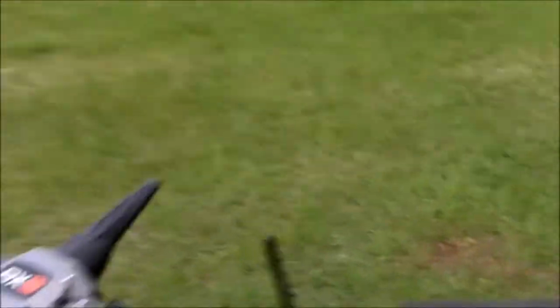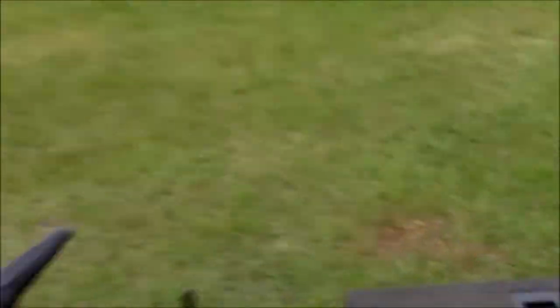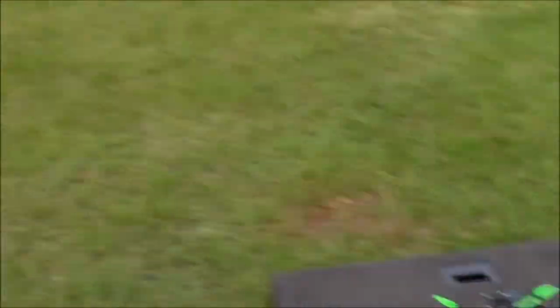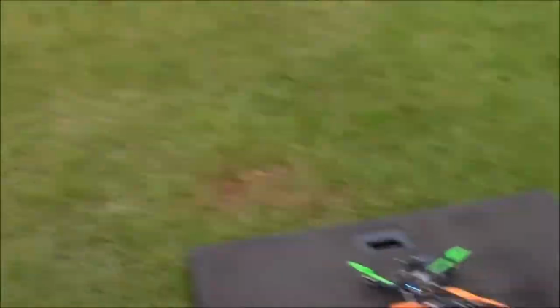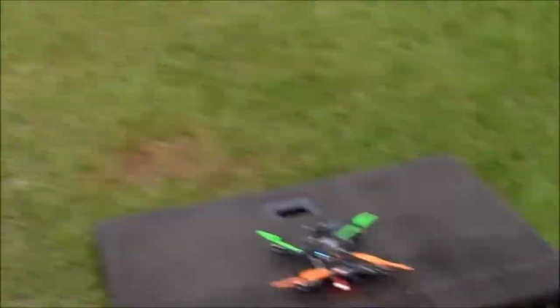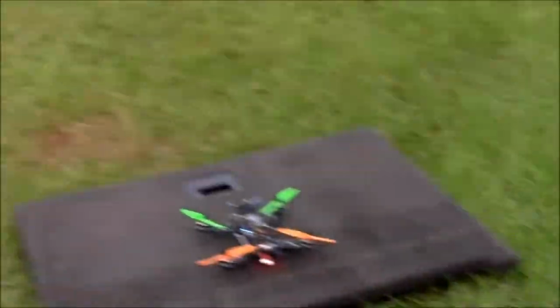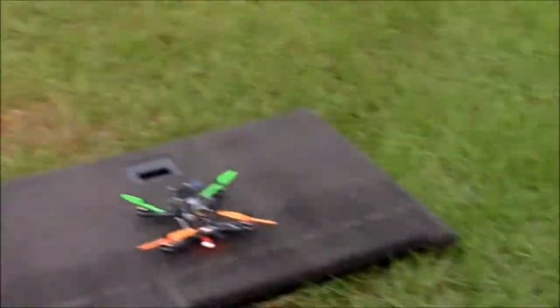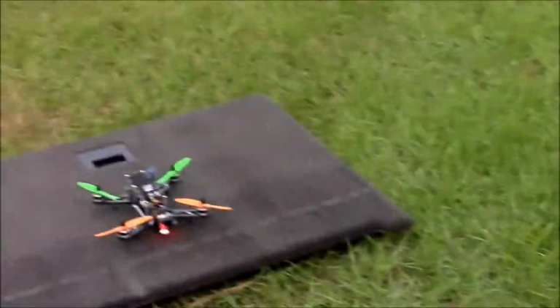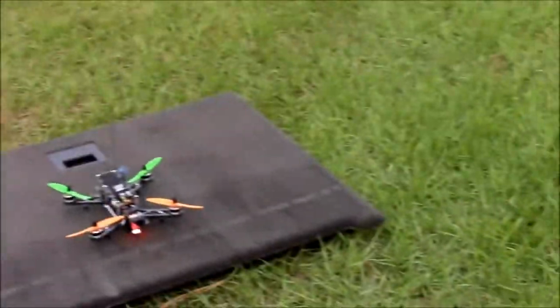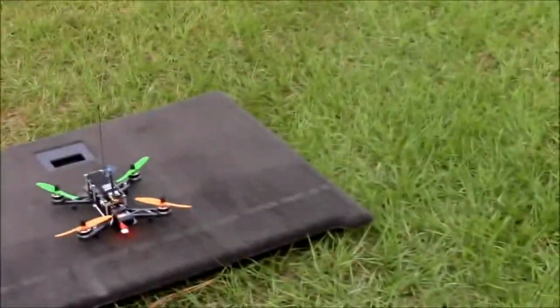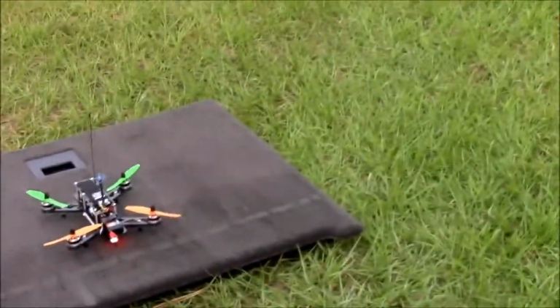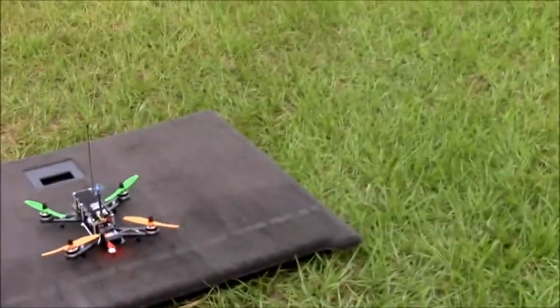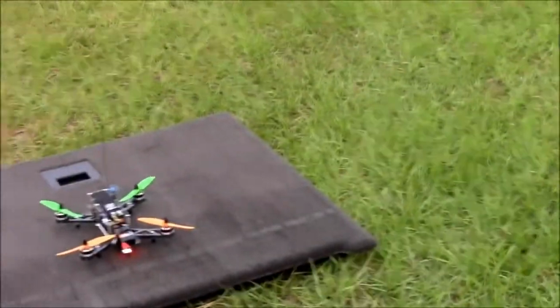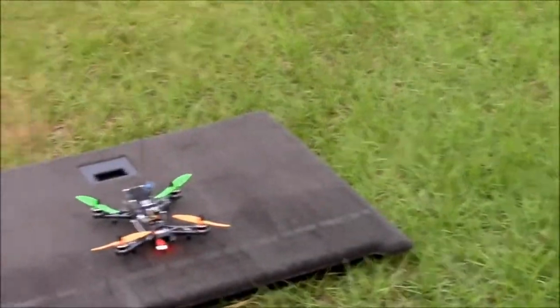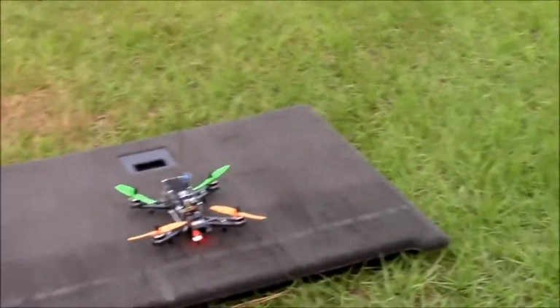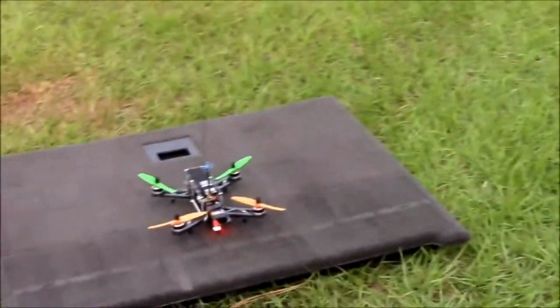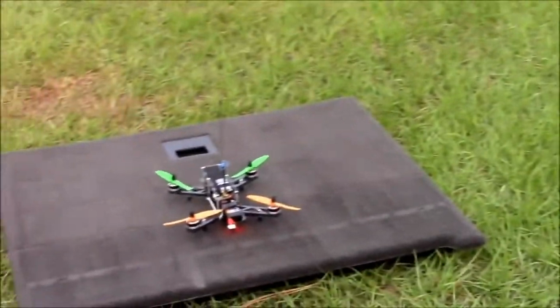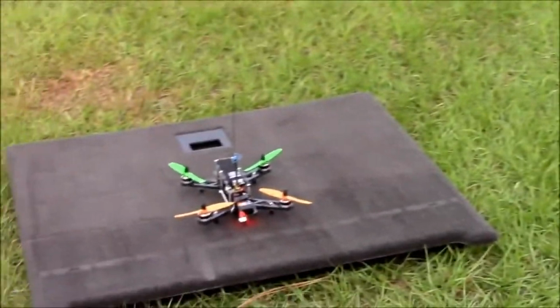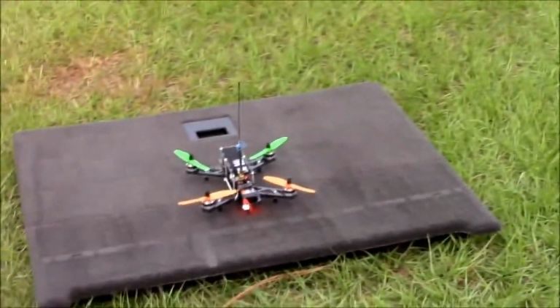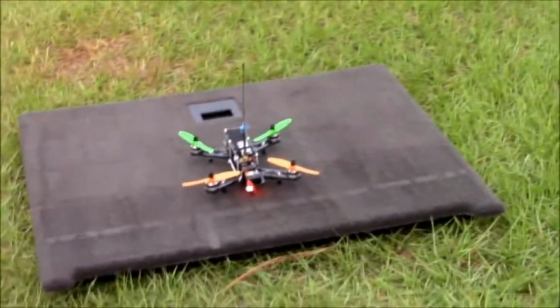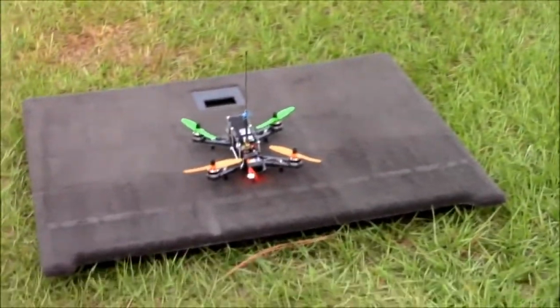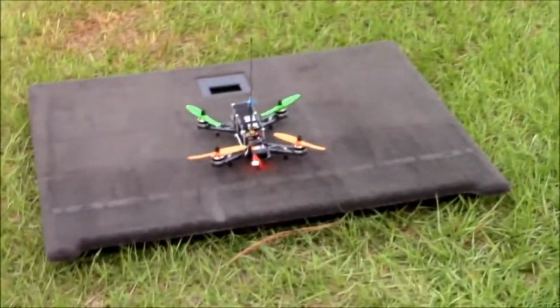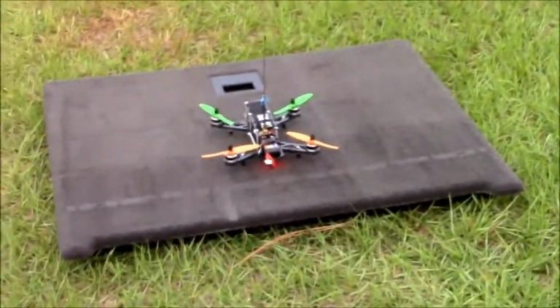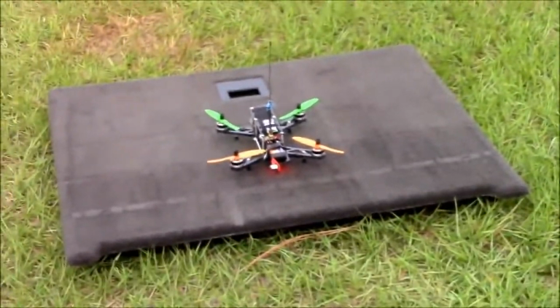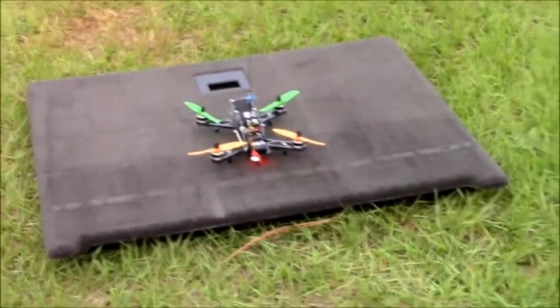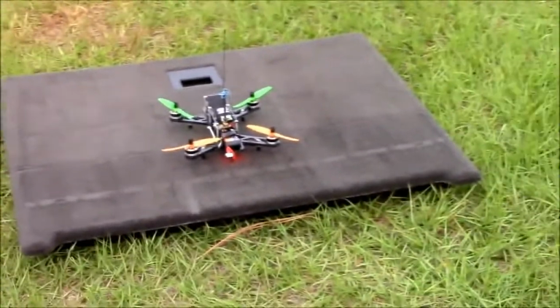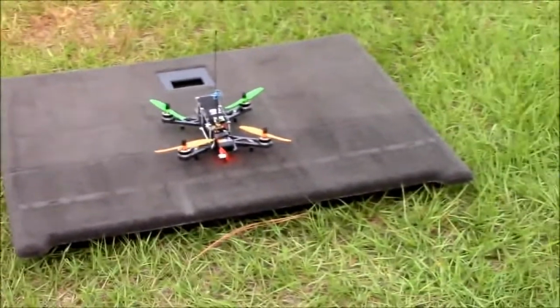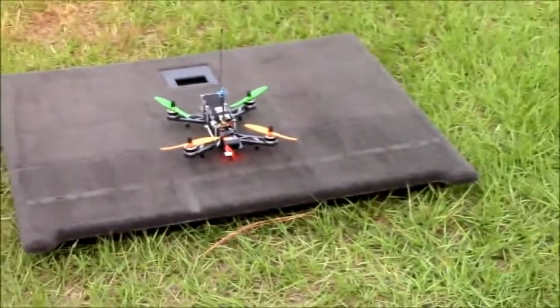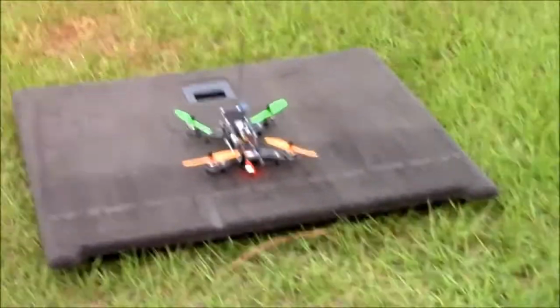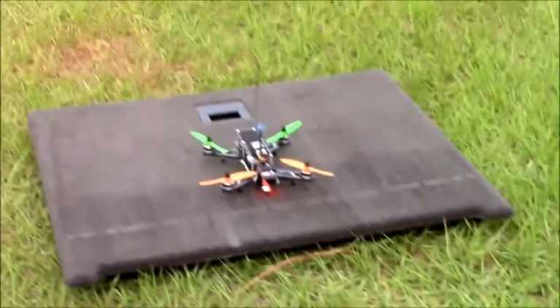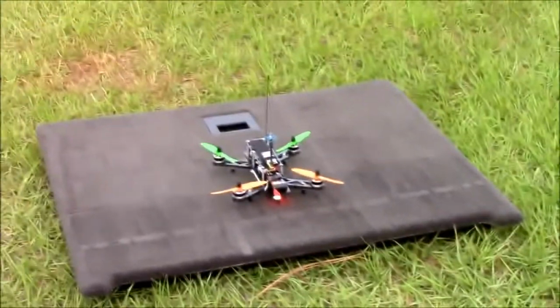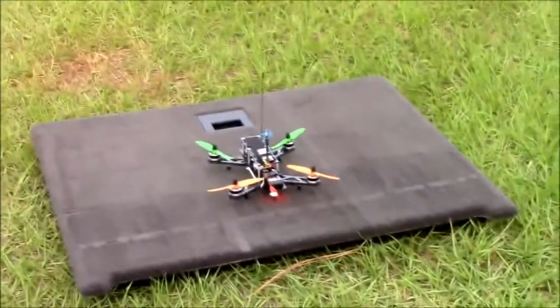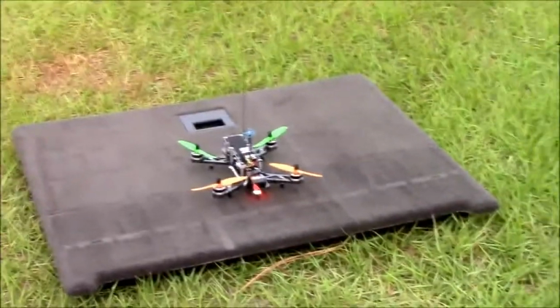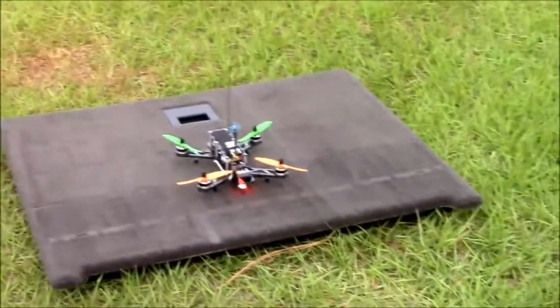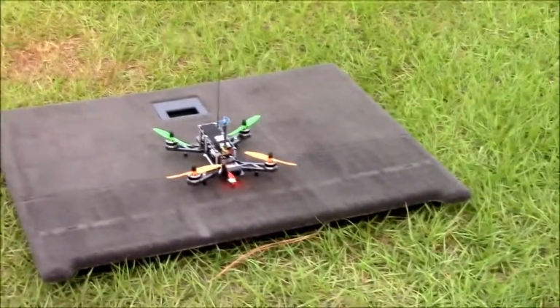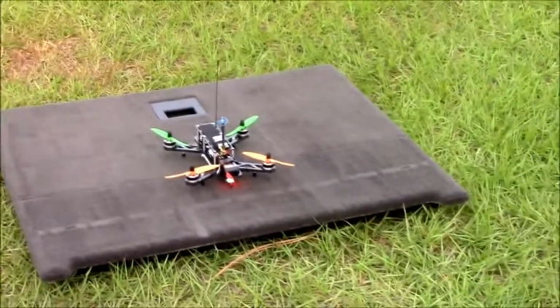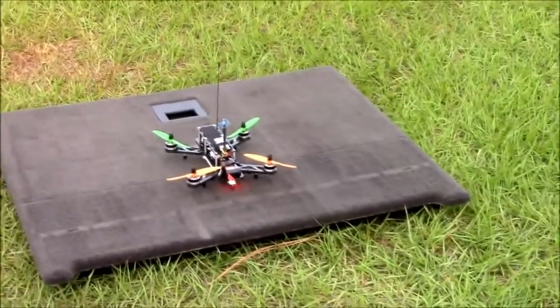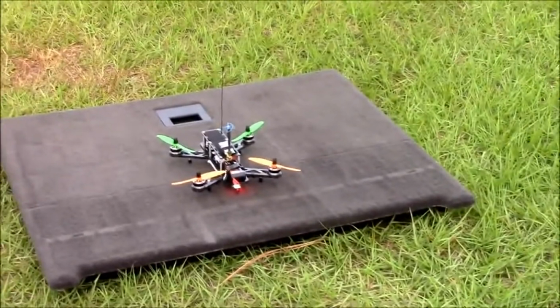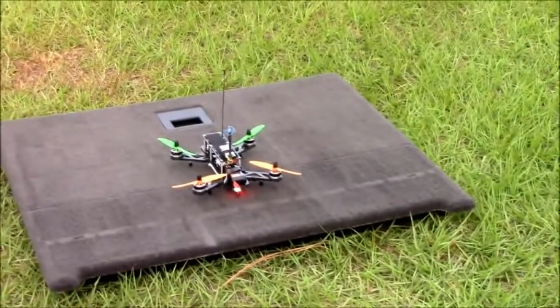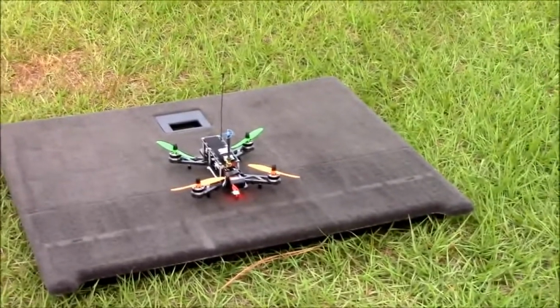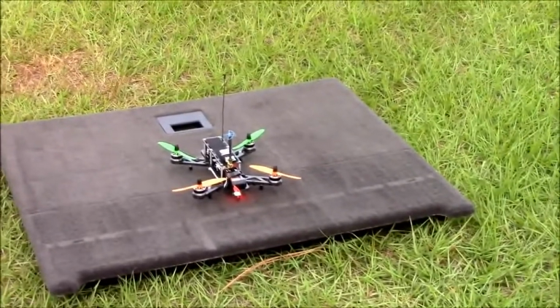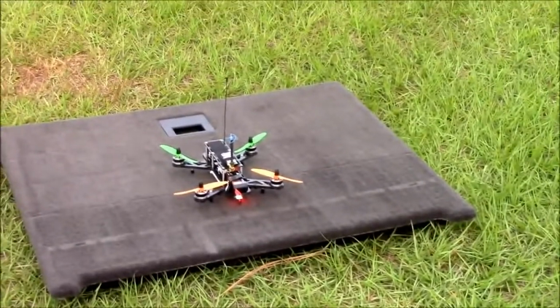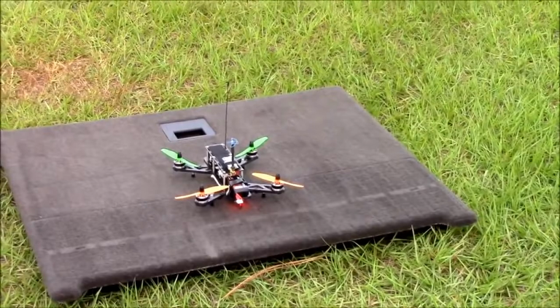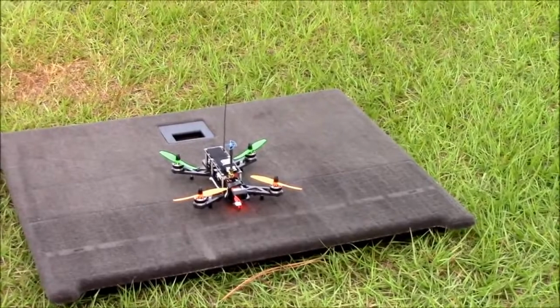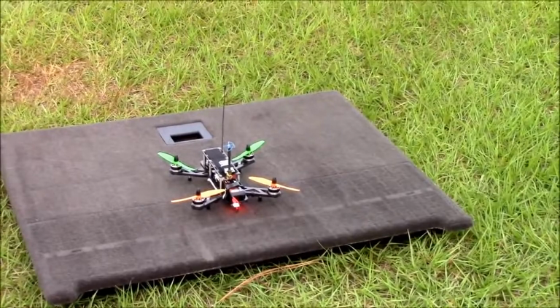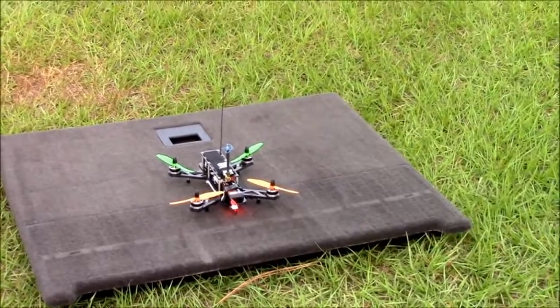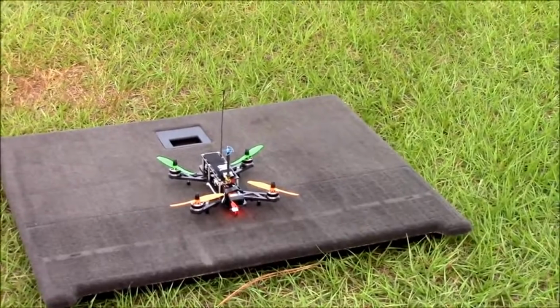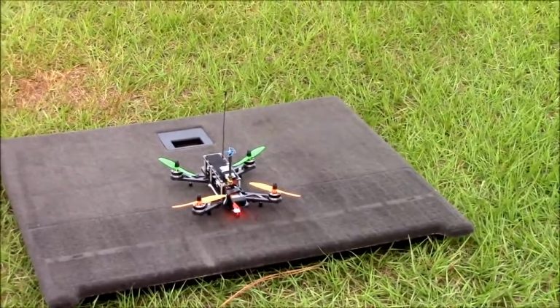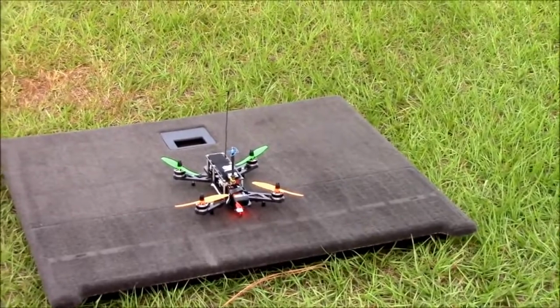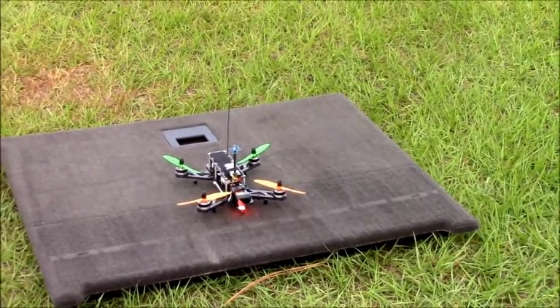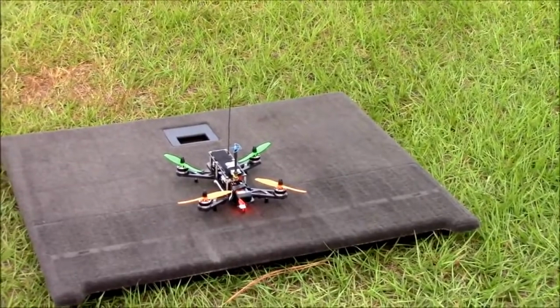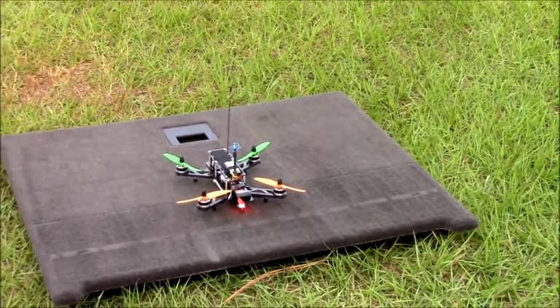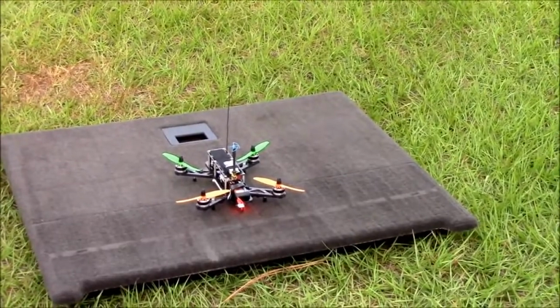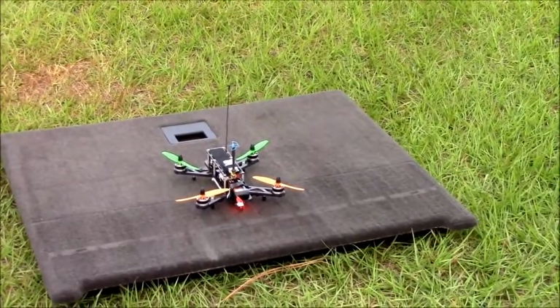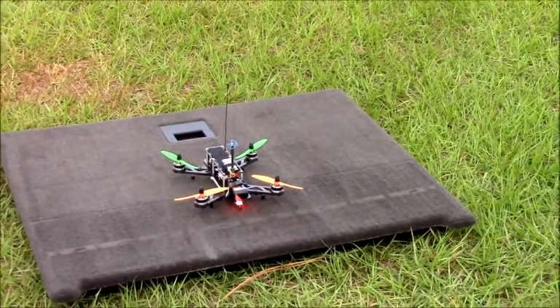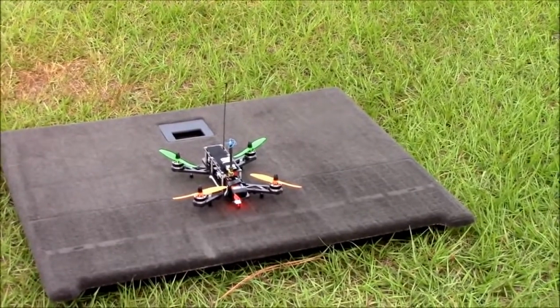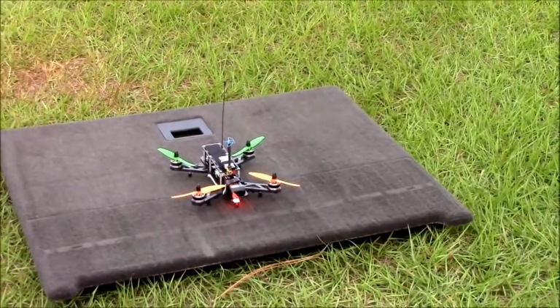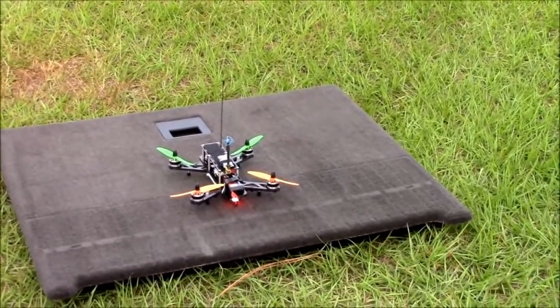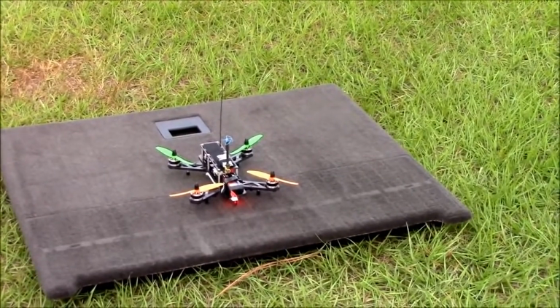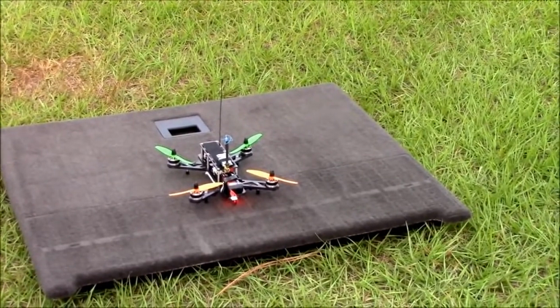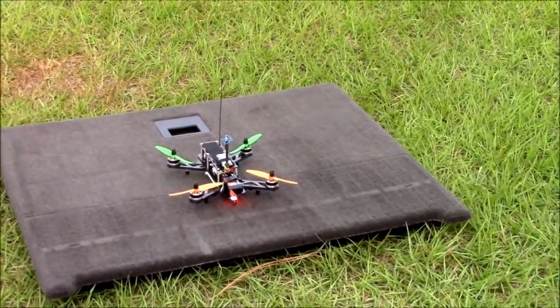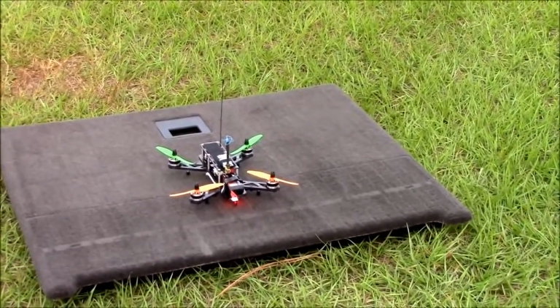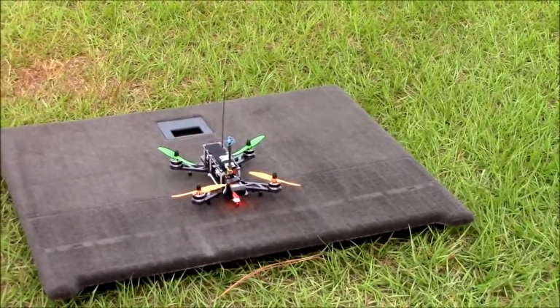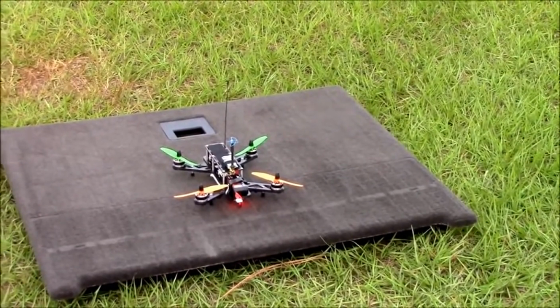All right cool, so it's just kind of a shakedown flight. Yeah, it's just brand new, so let's see what she does.